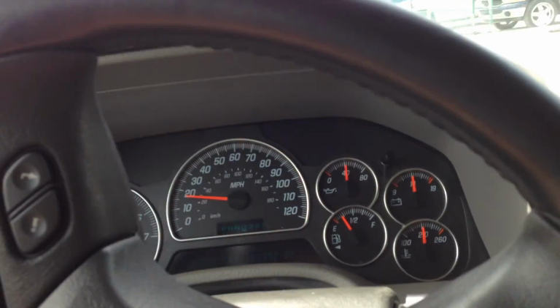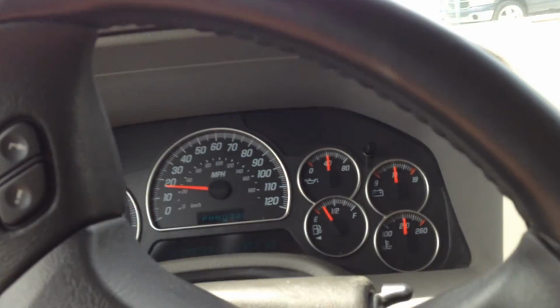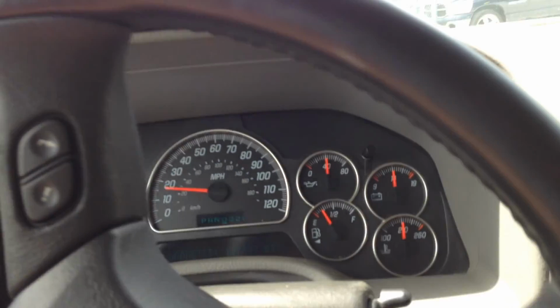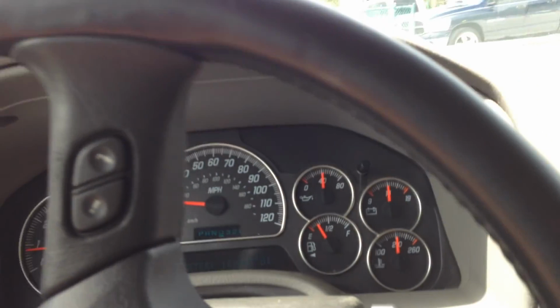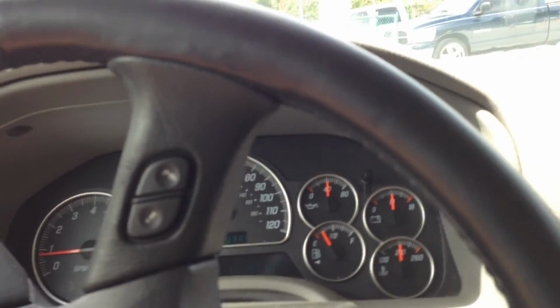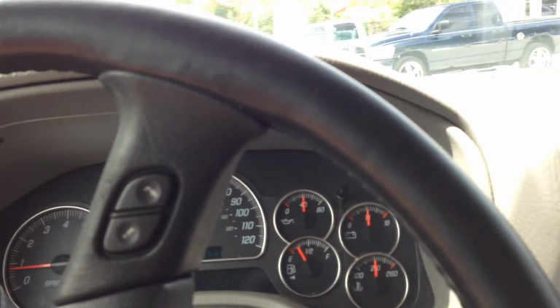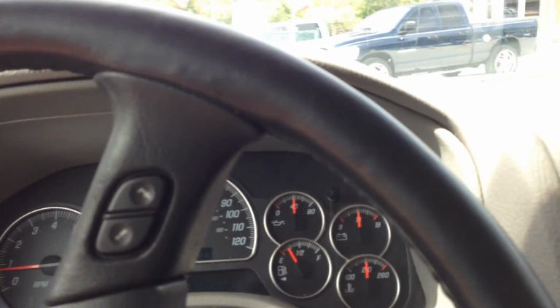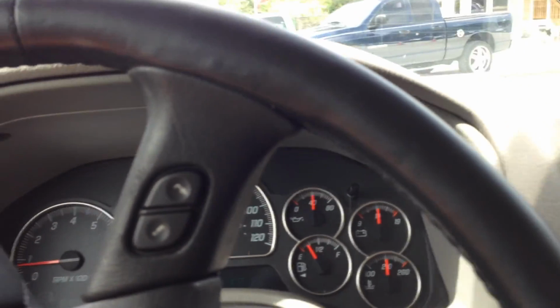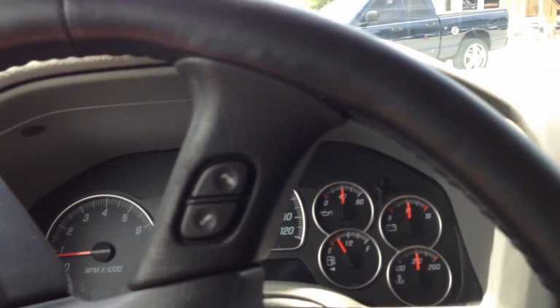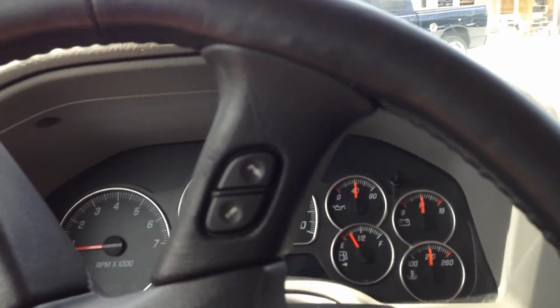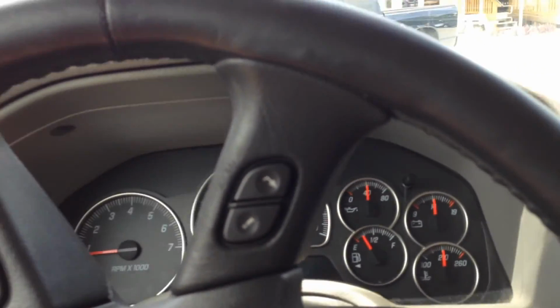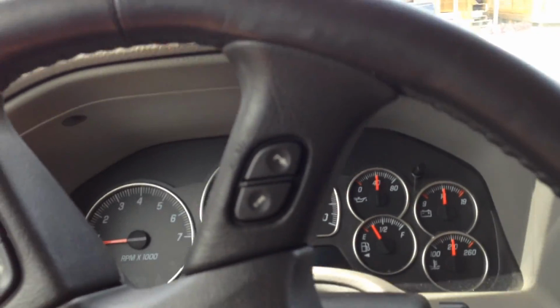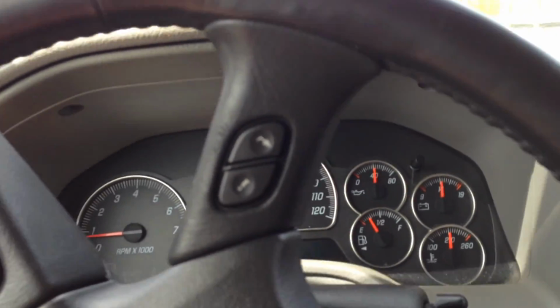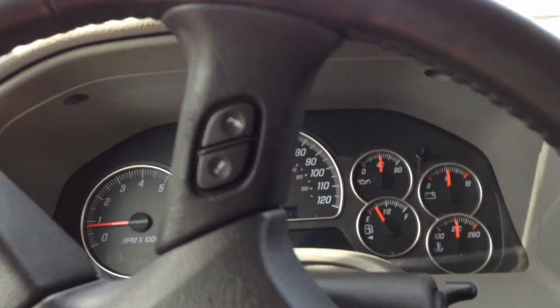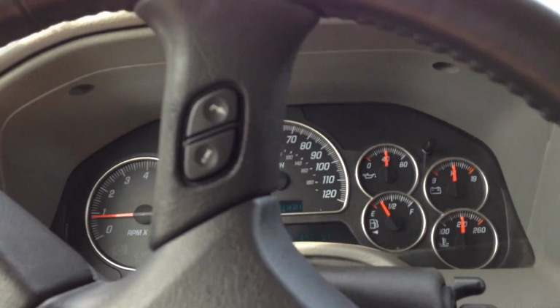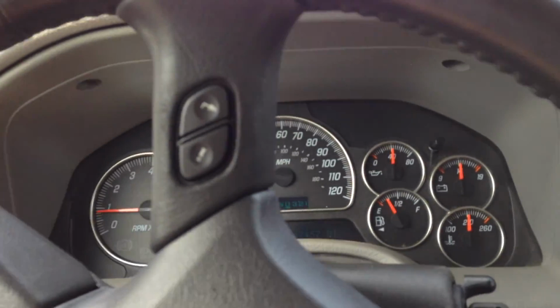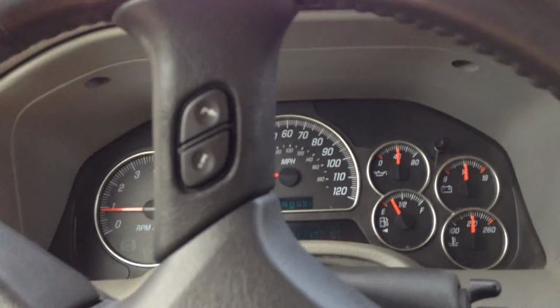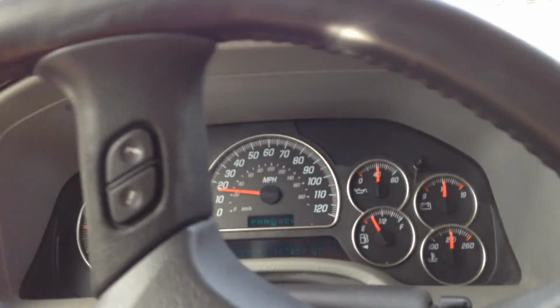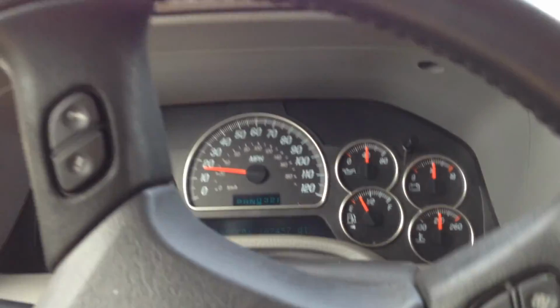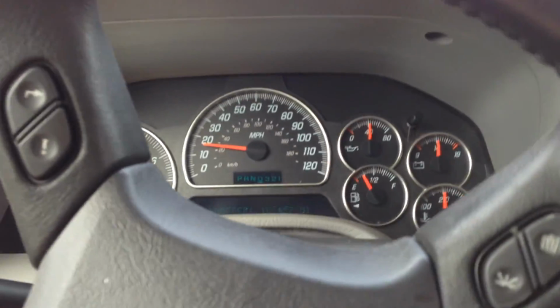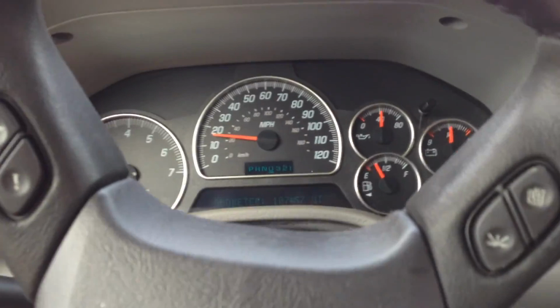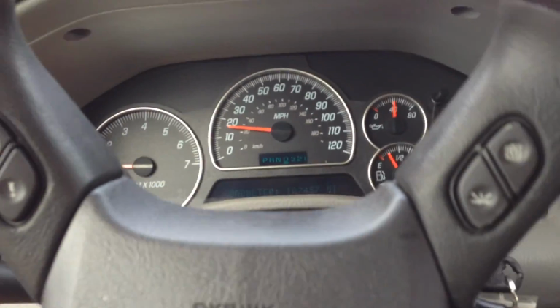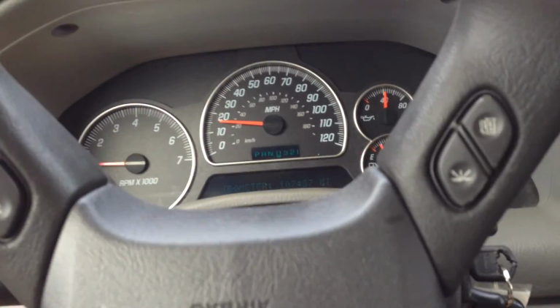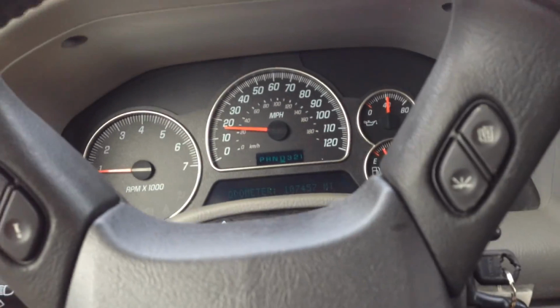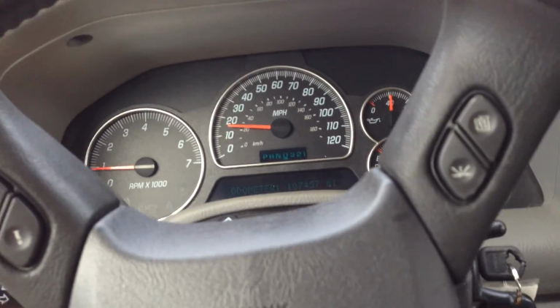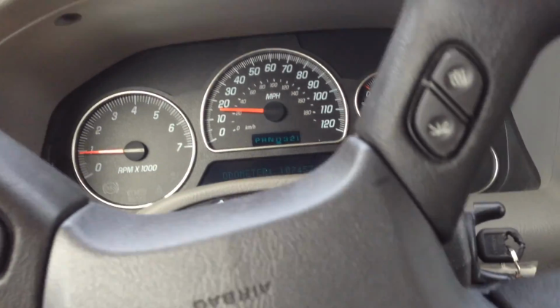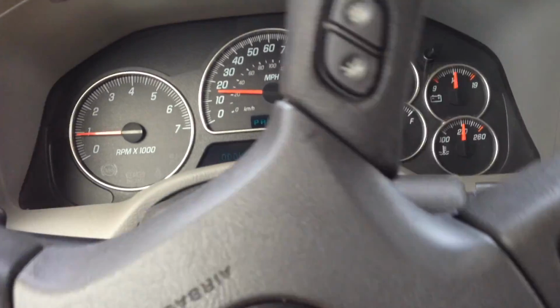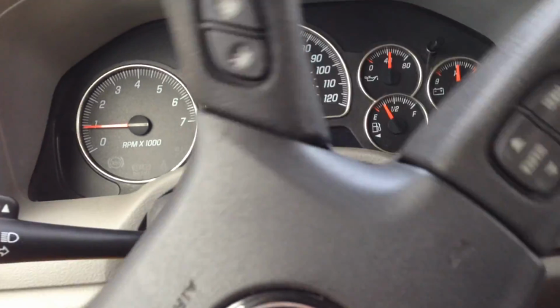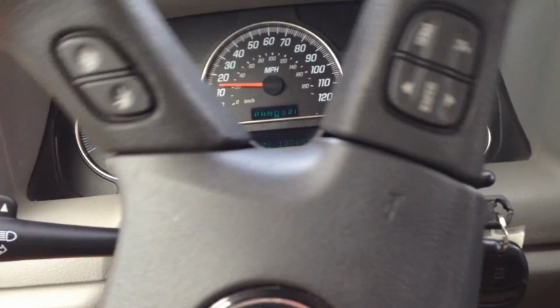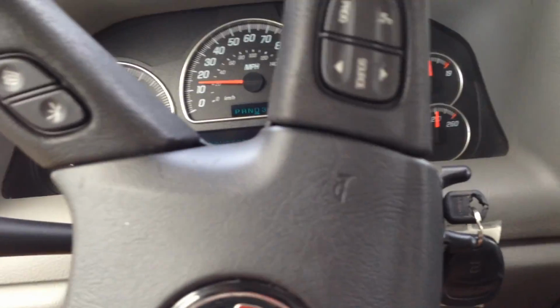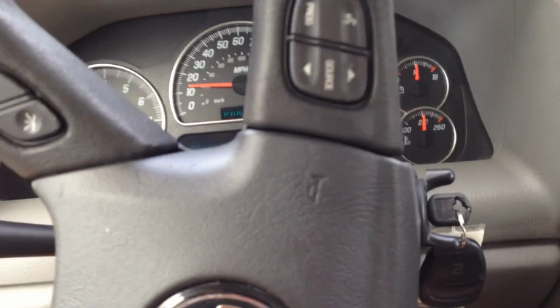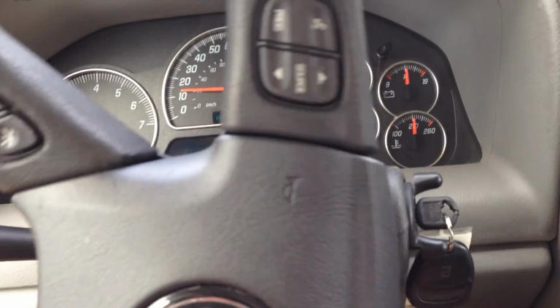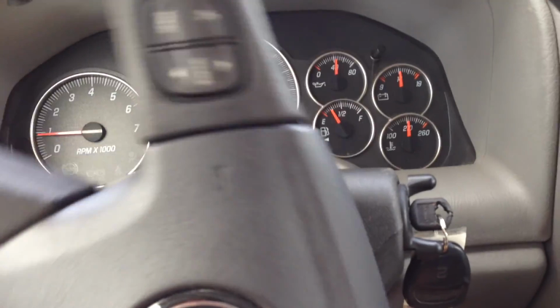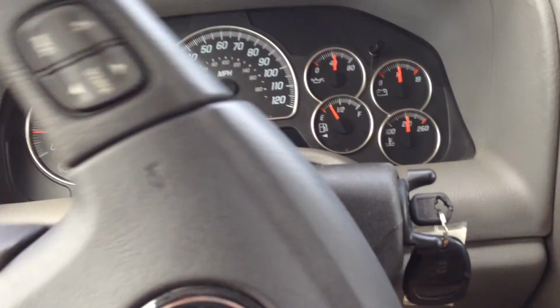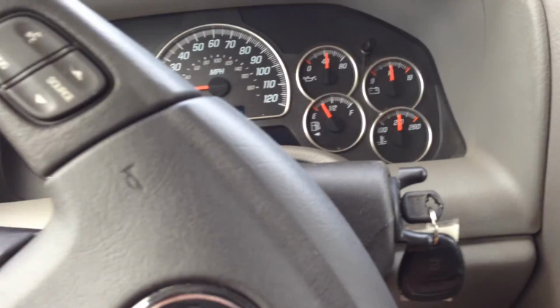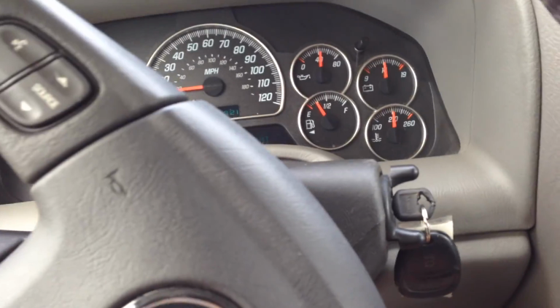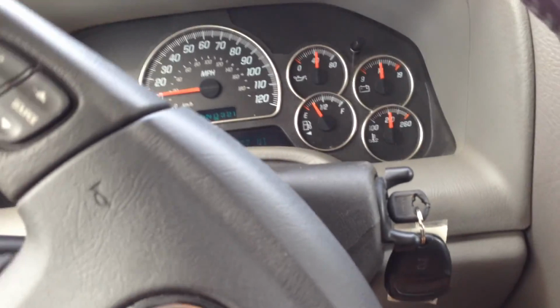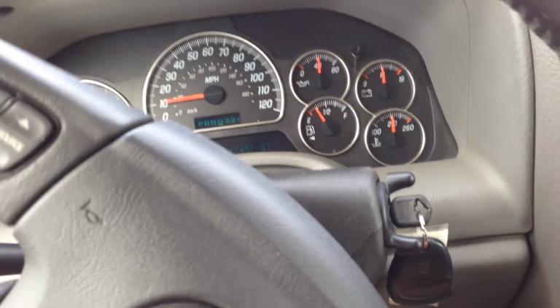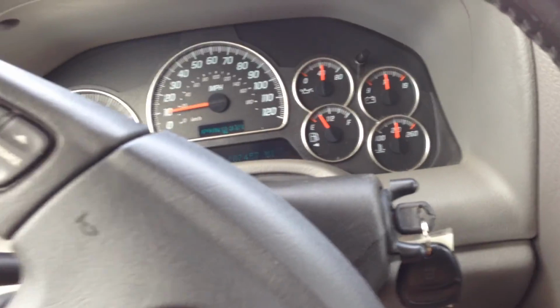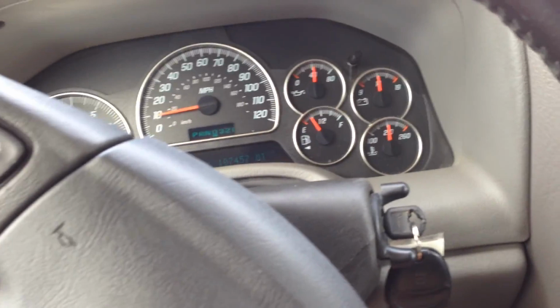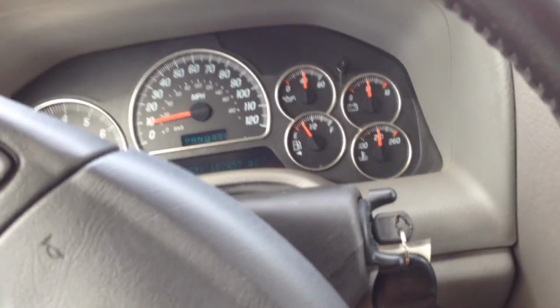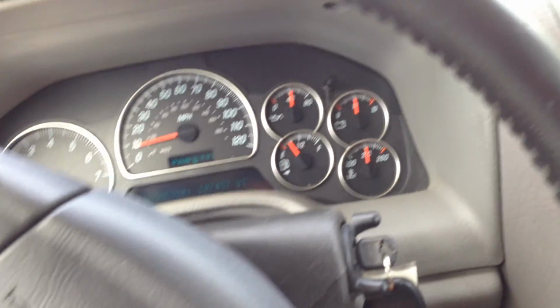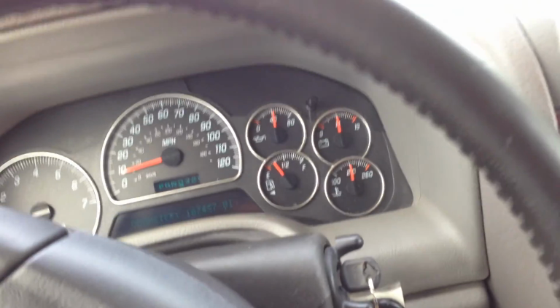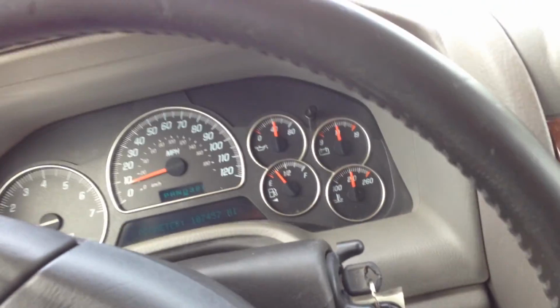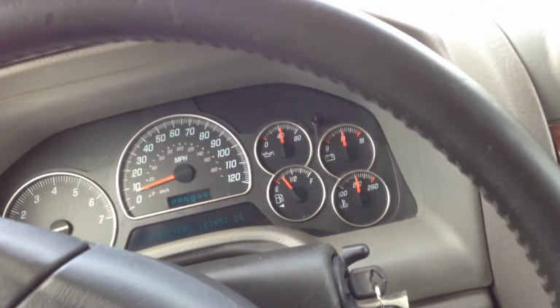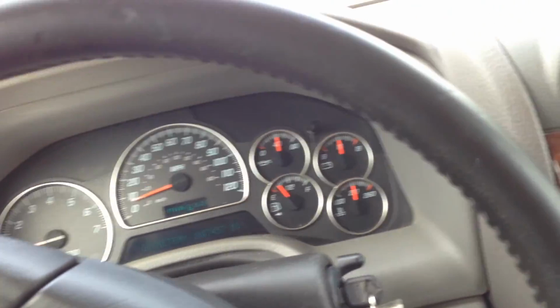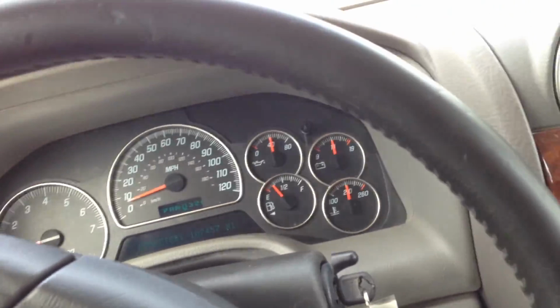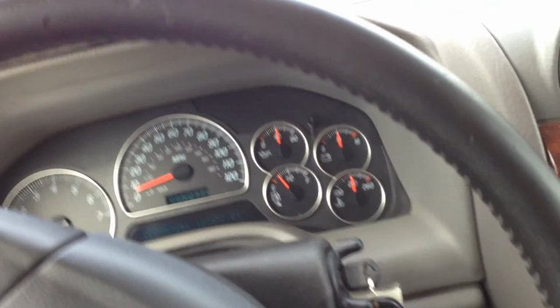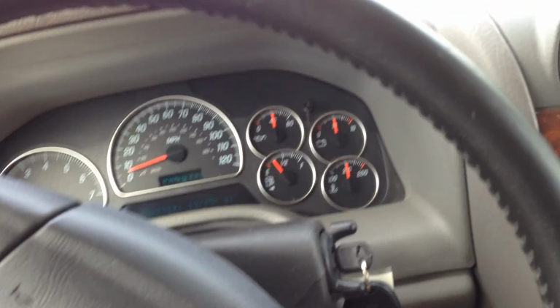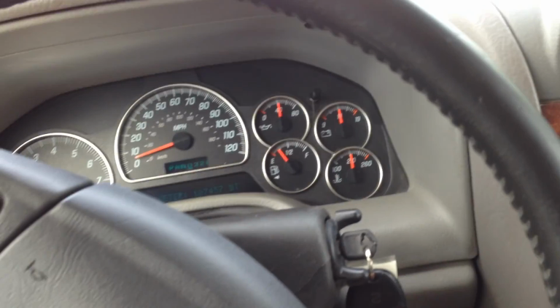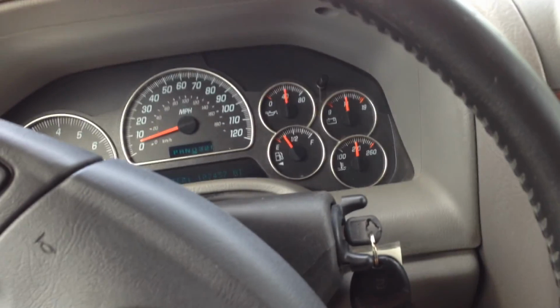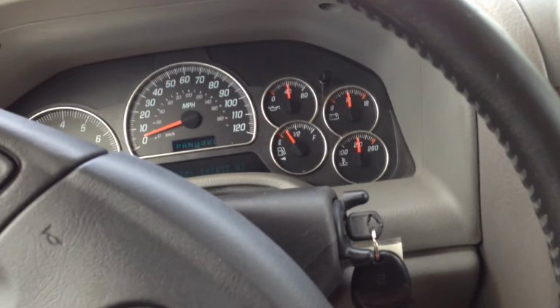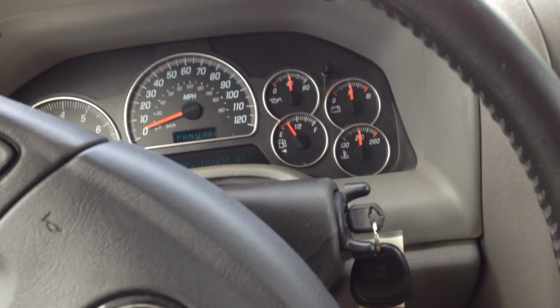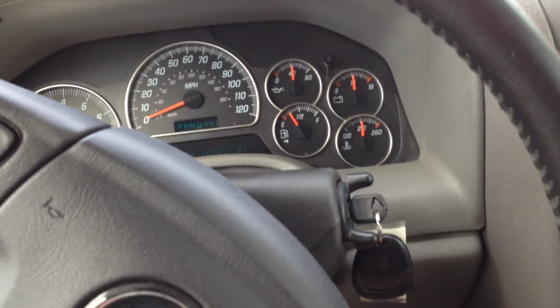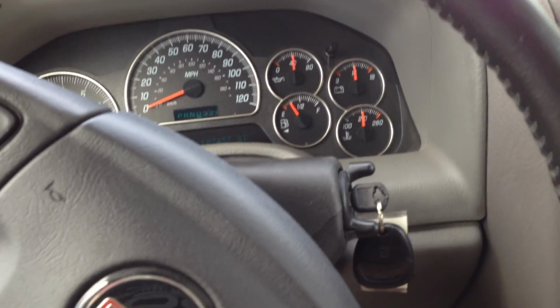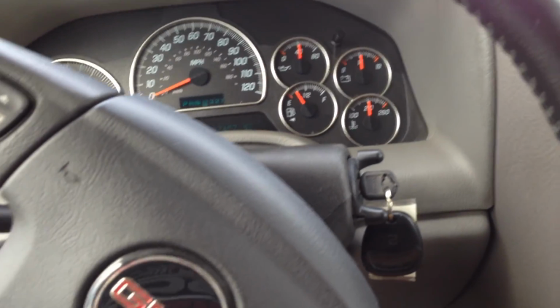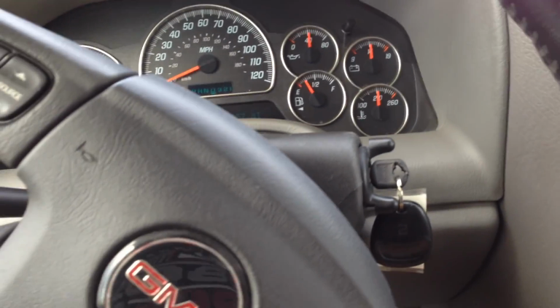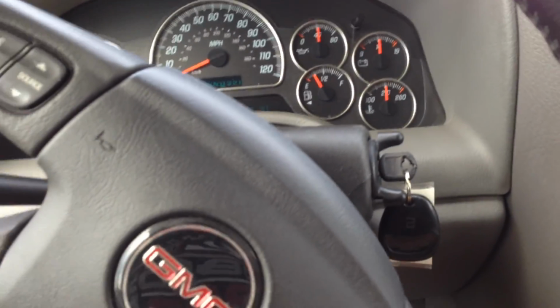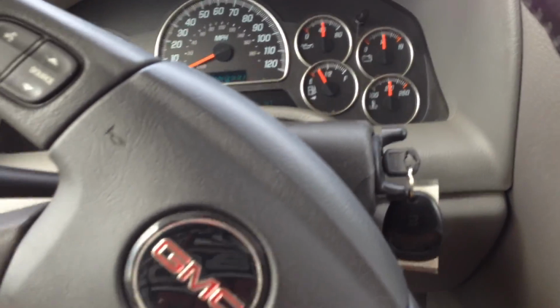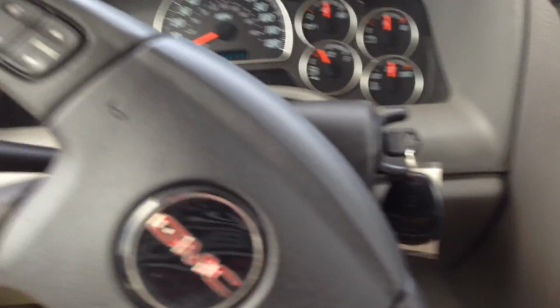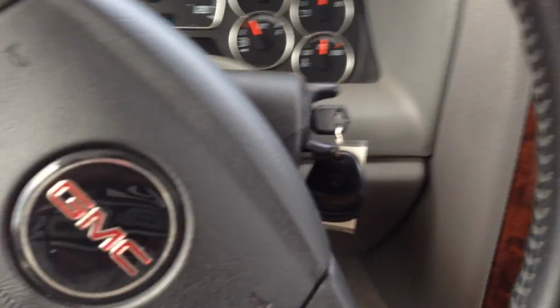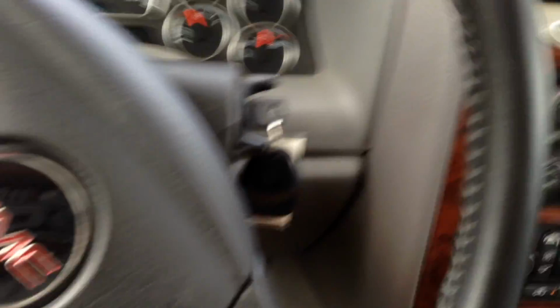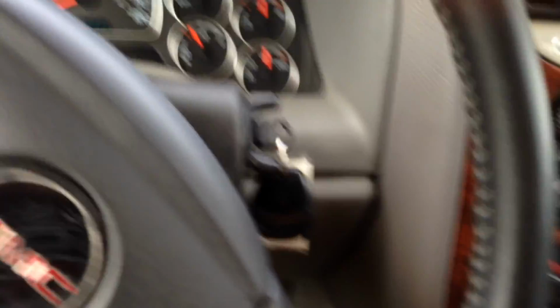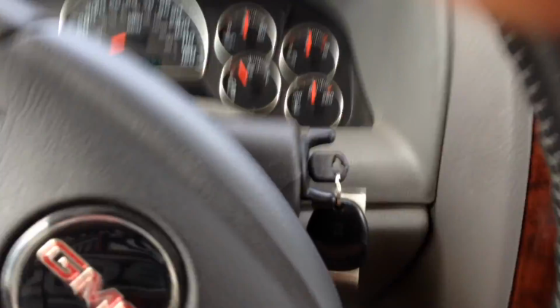Priced right. This is a driver. Let me get it out one more time, walk you around it real quick.